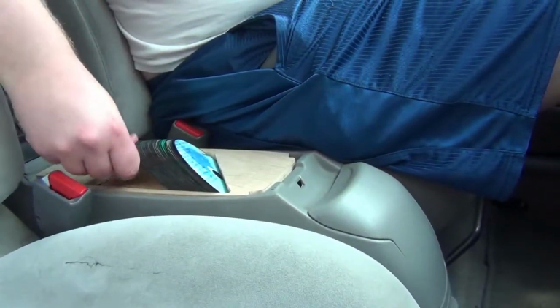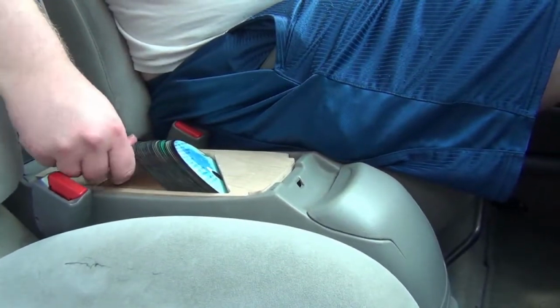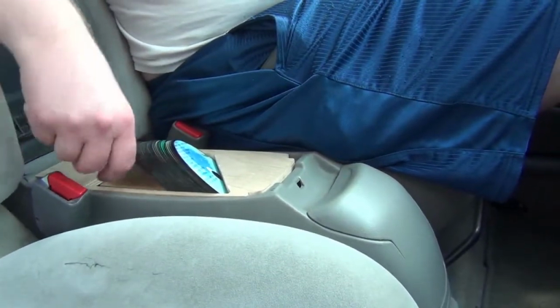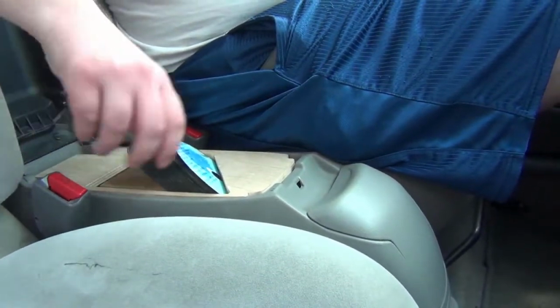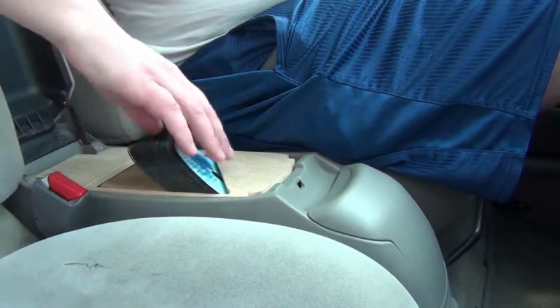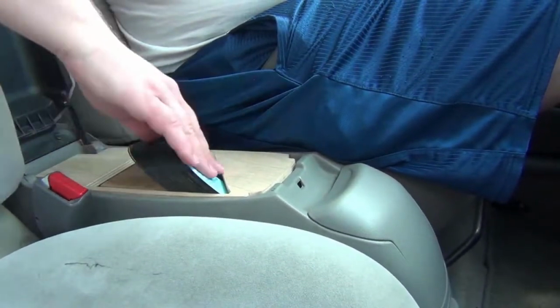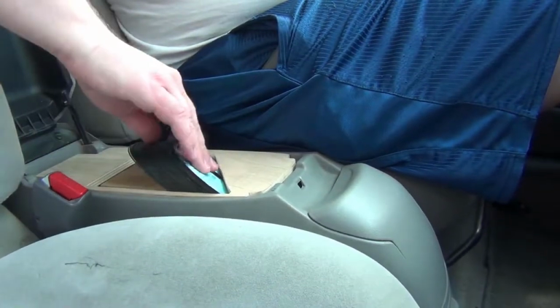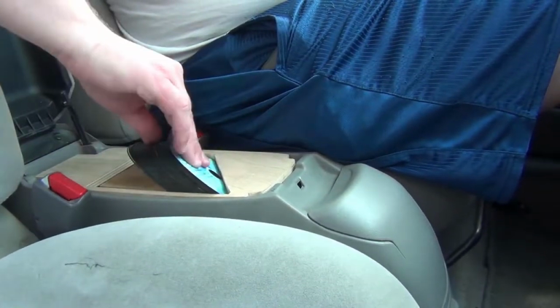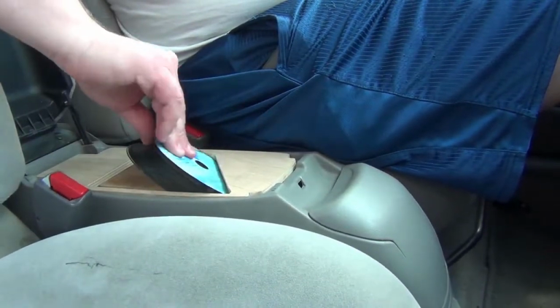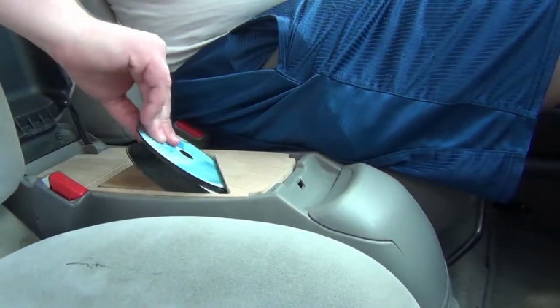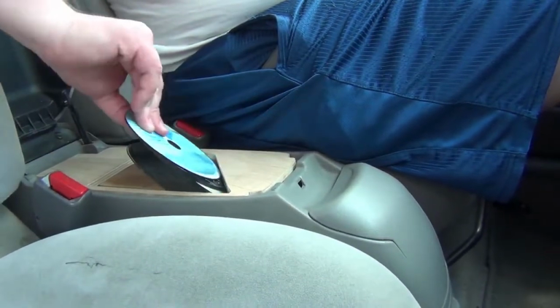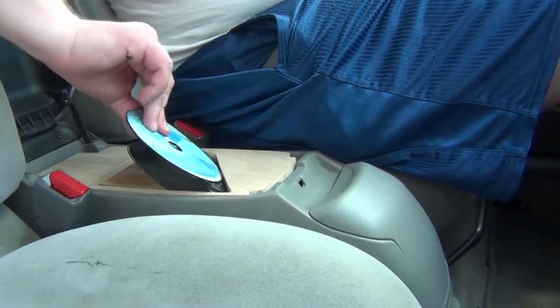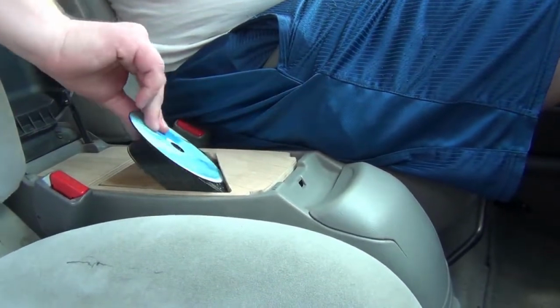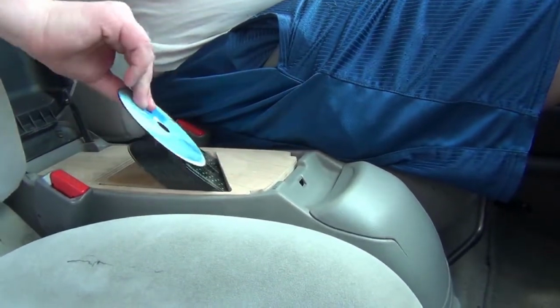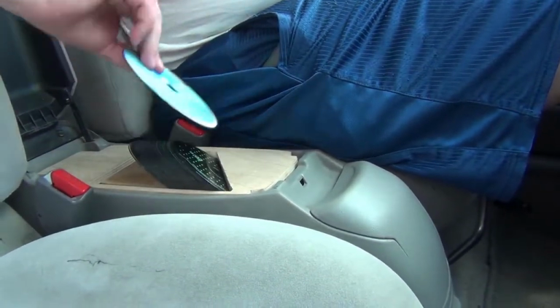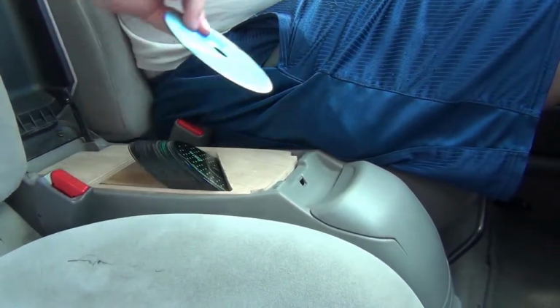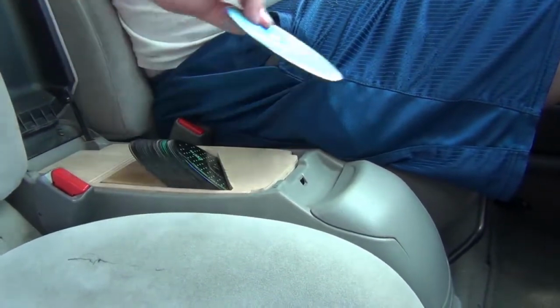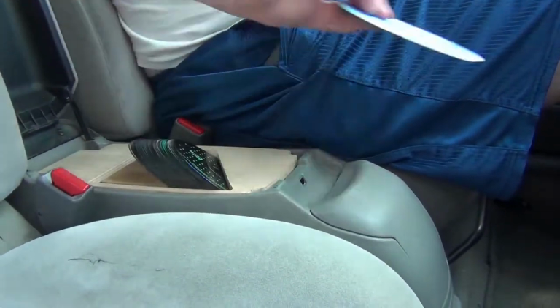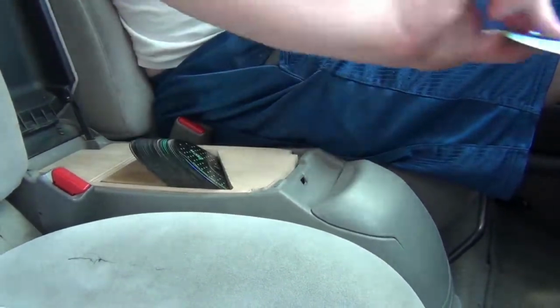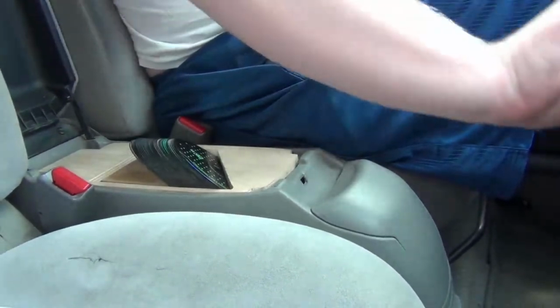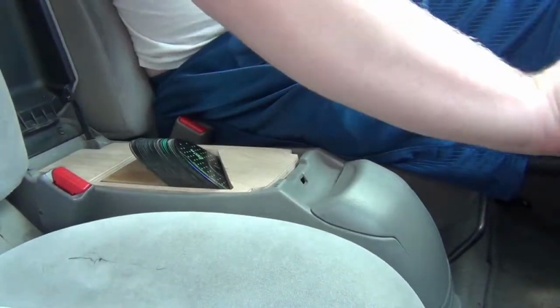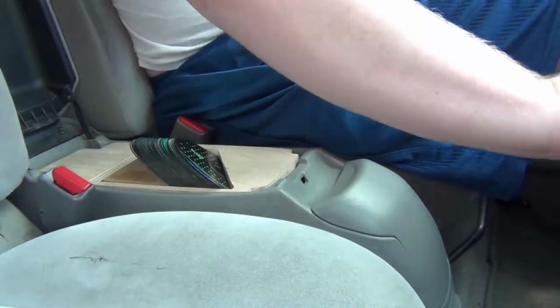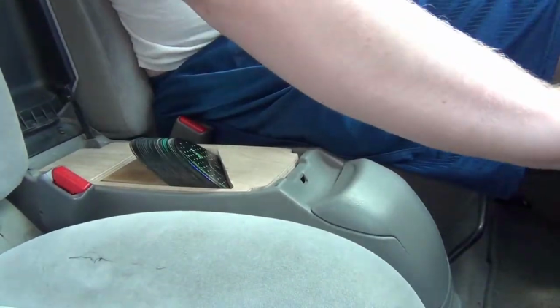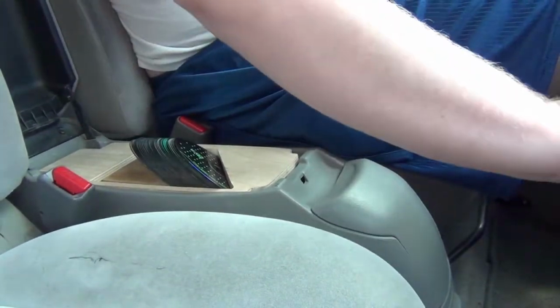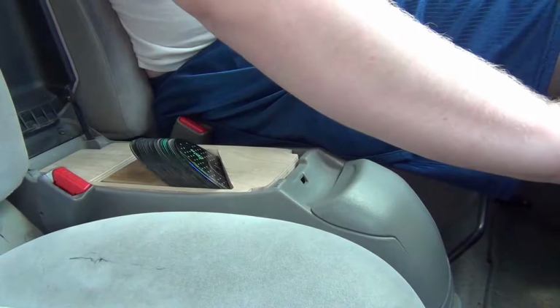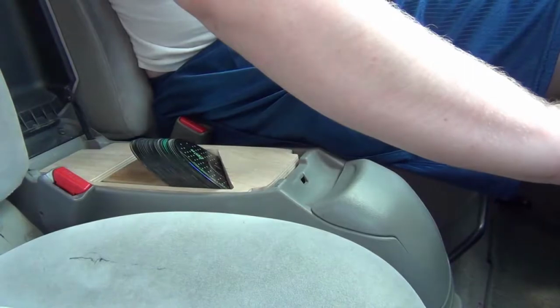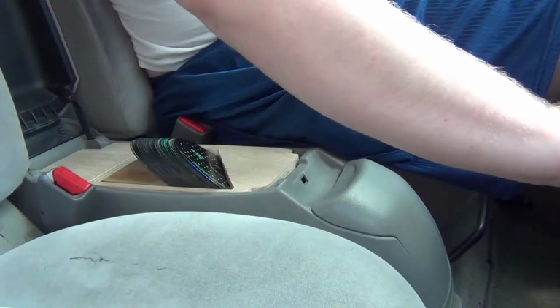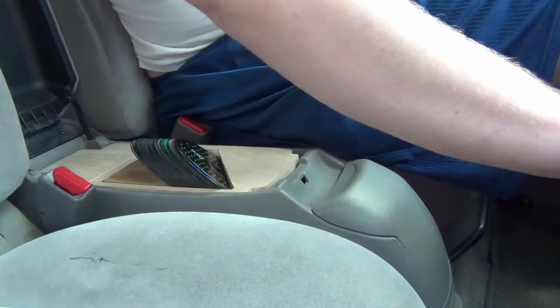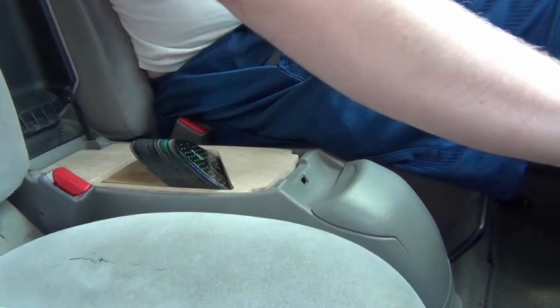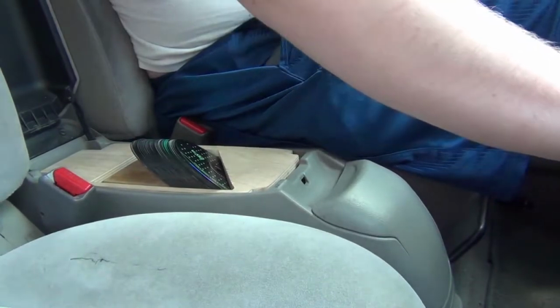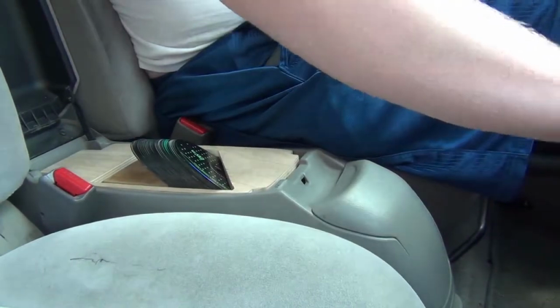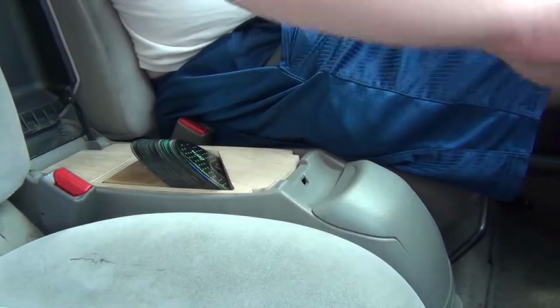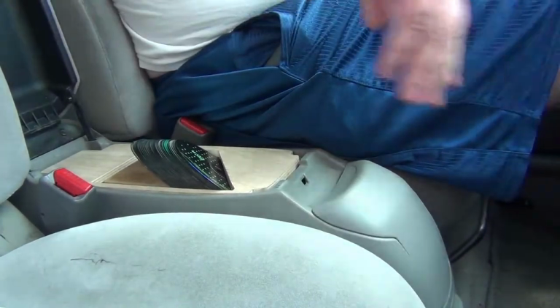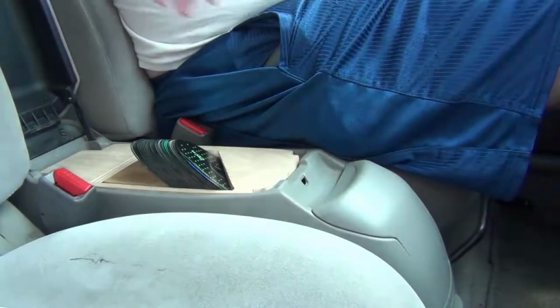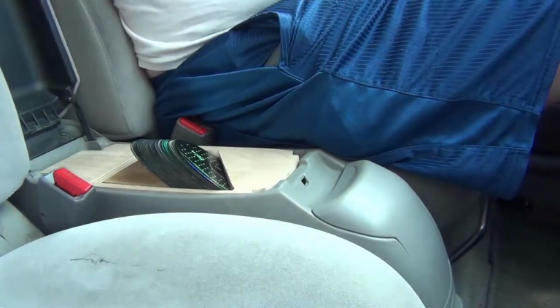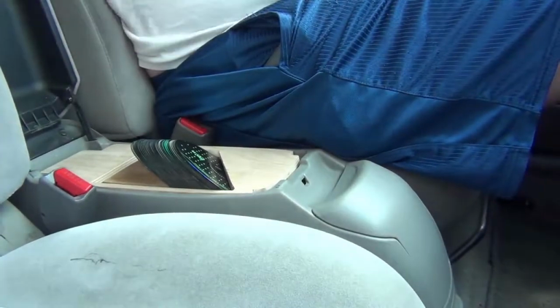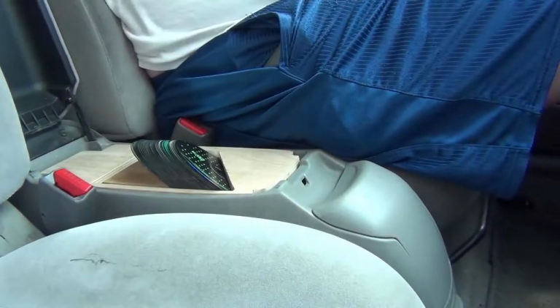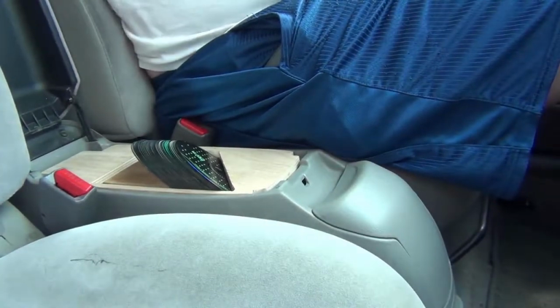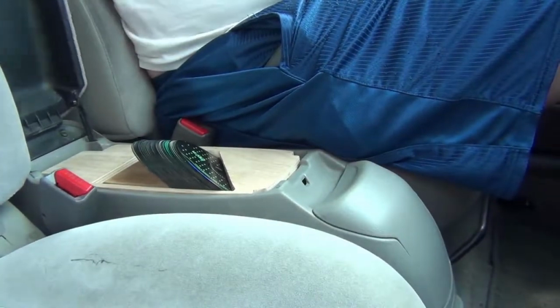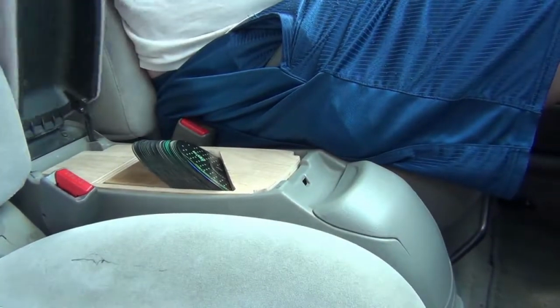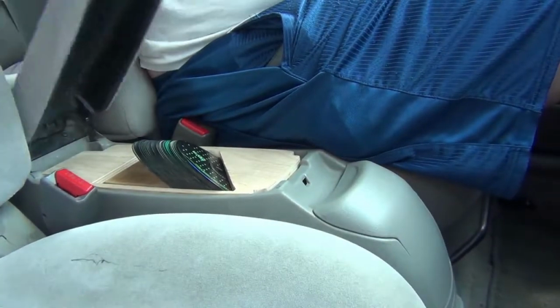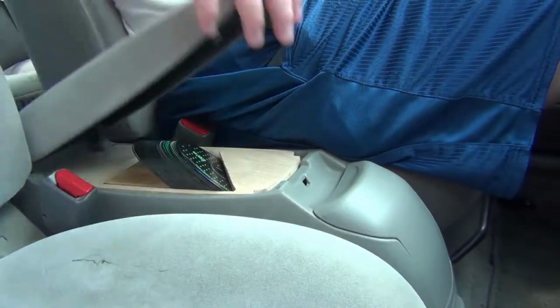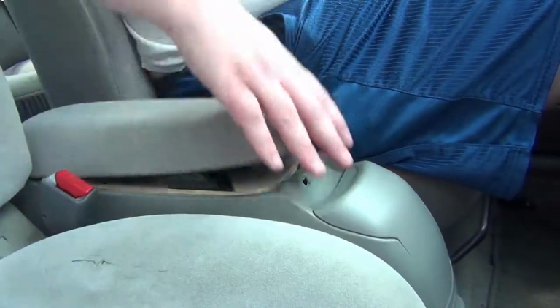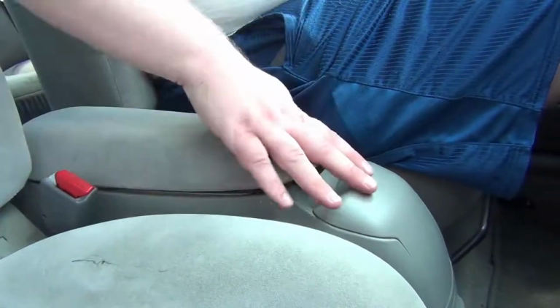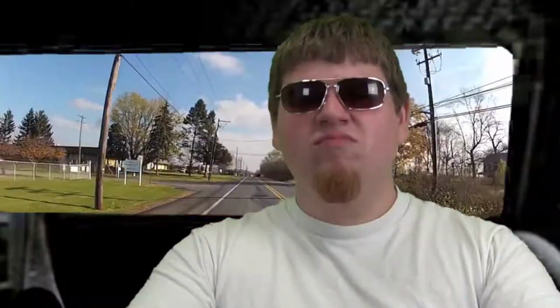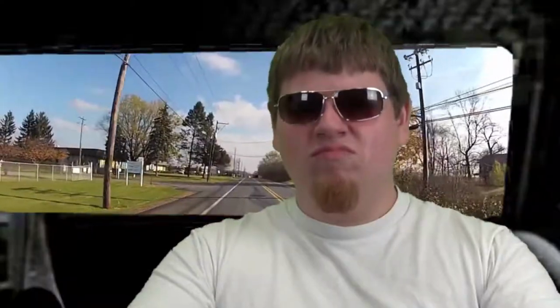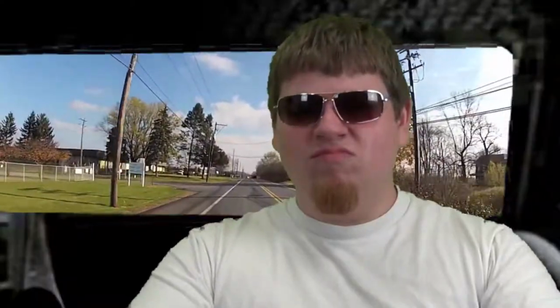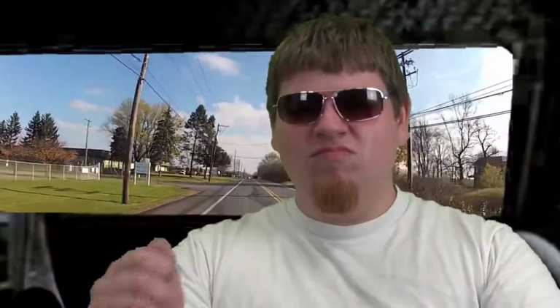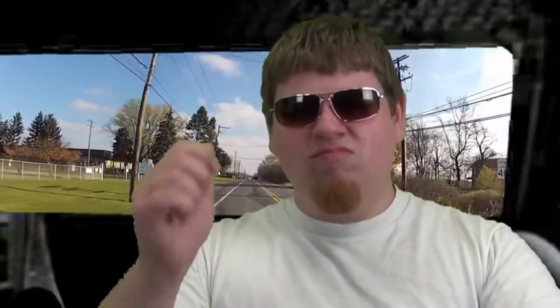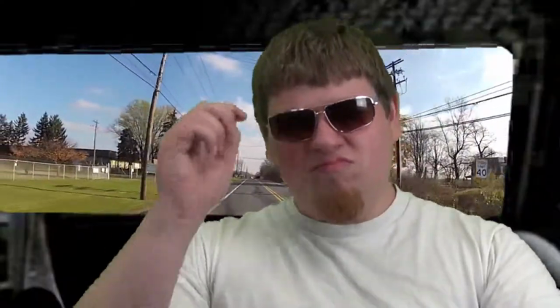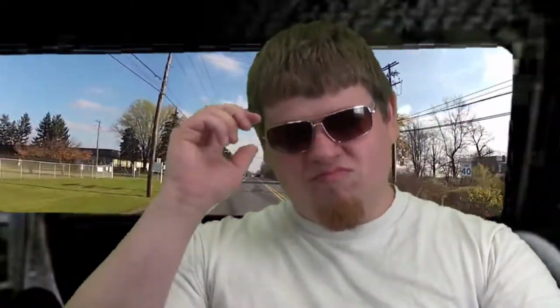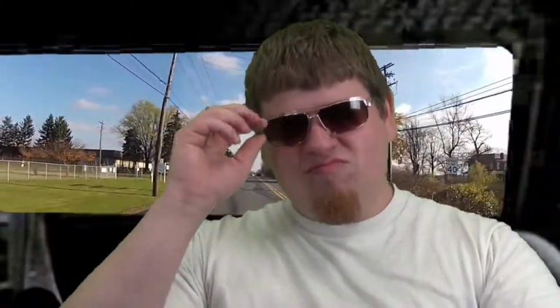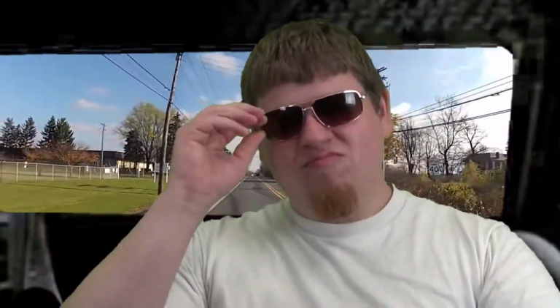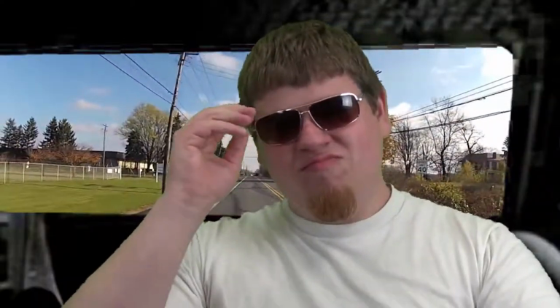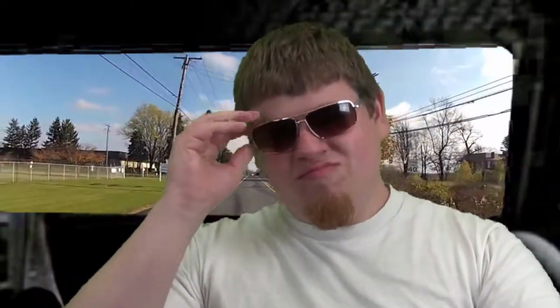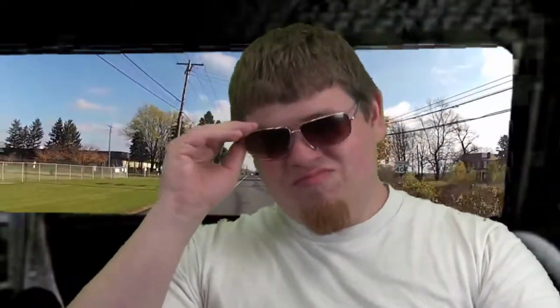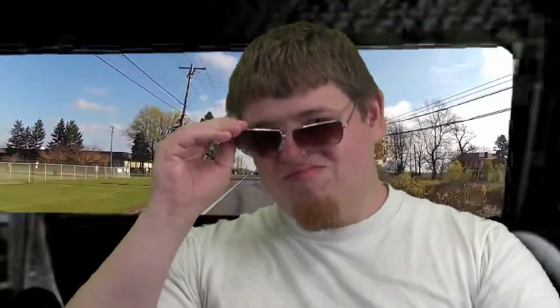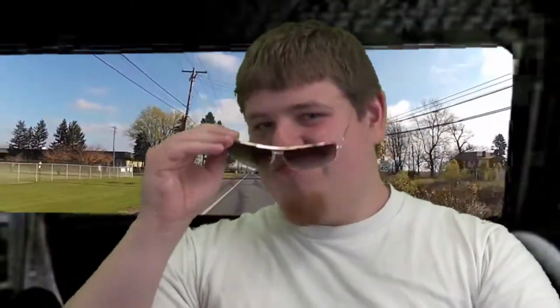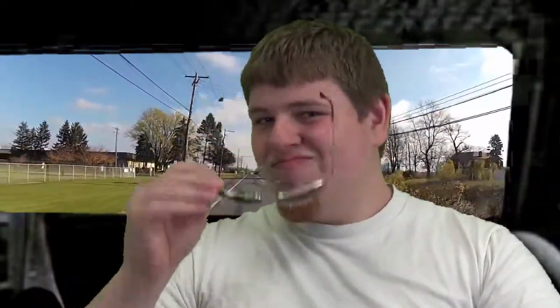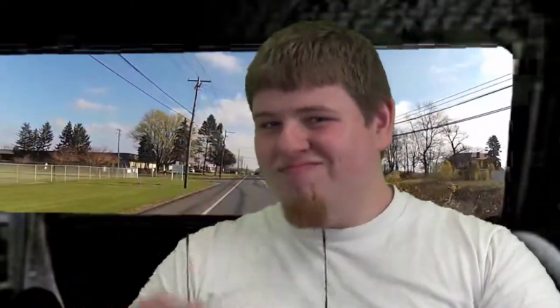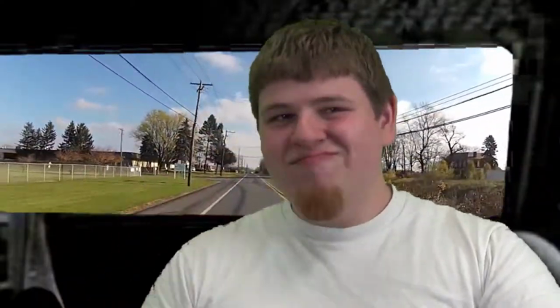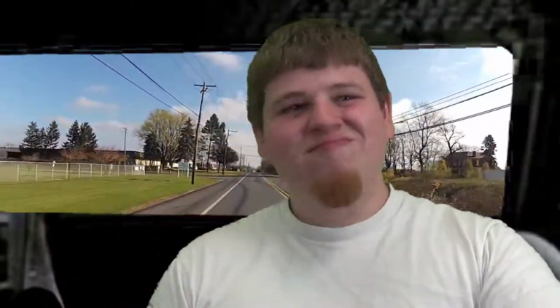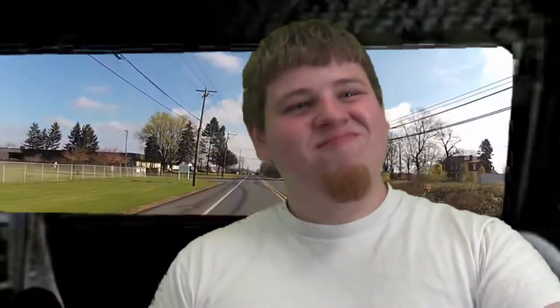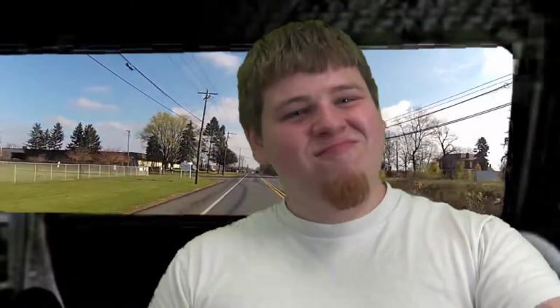The product may have some faults, but I believe it is a step in the right direction to keeping the driver's focus on the road.